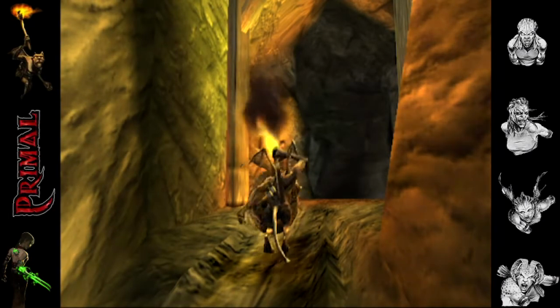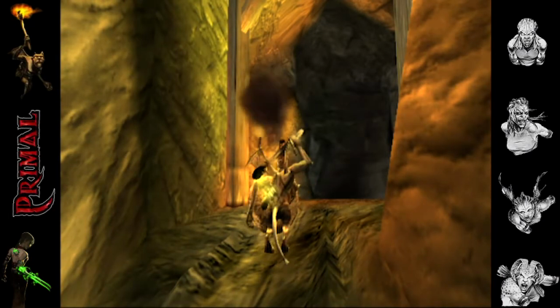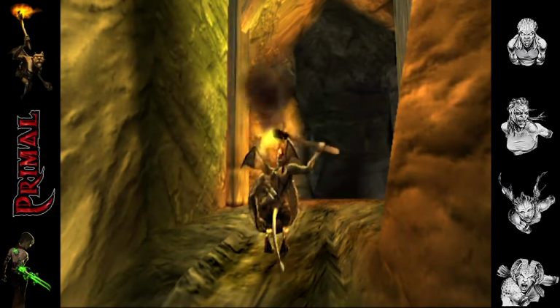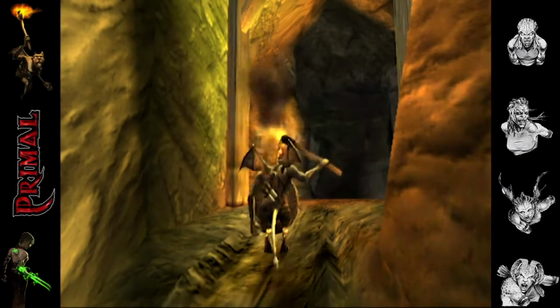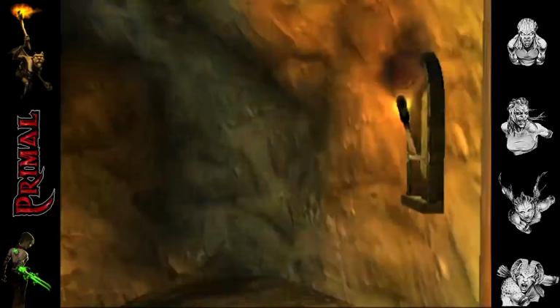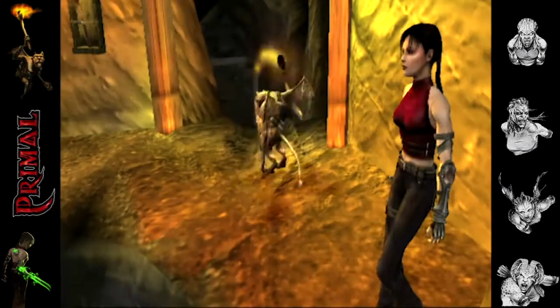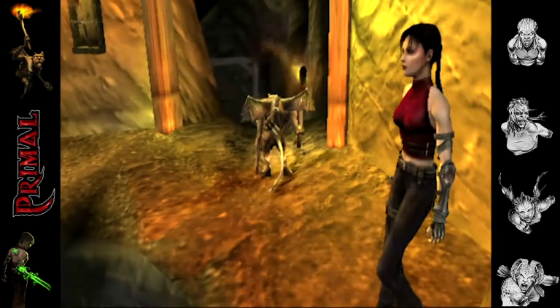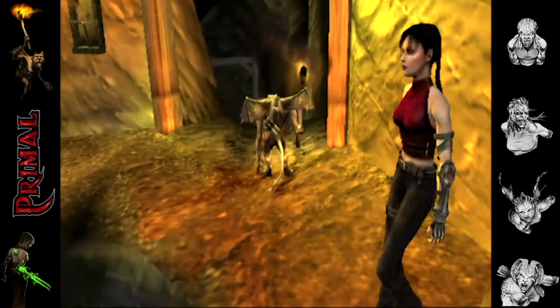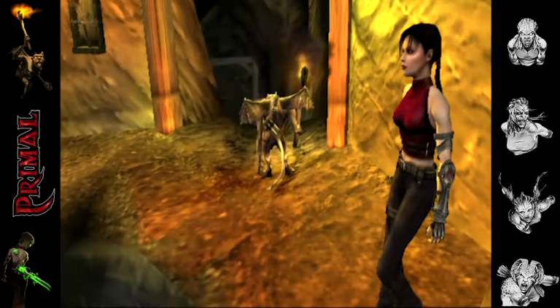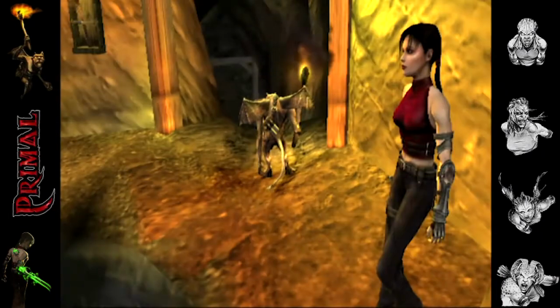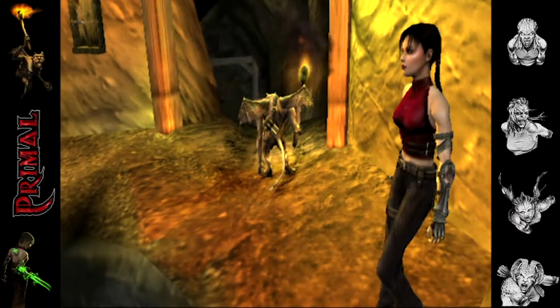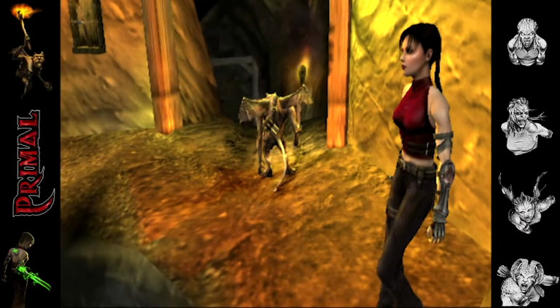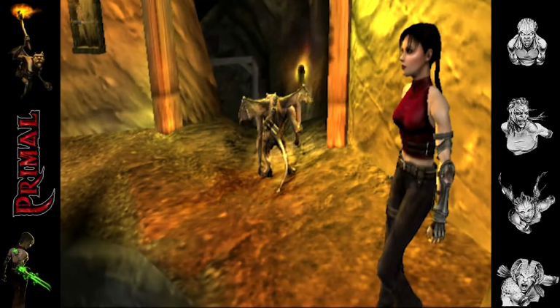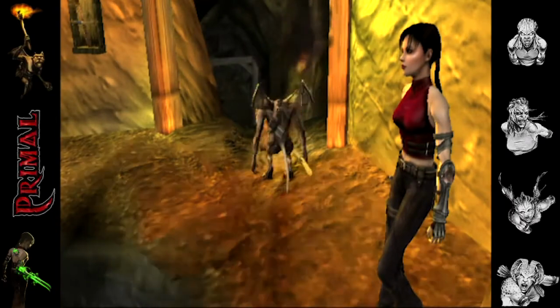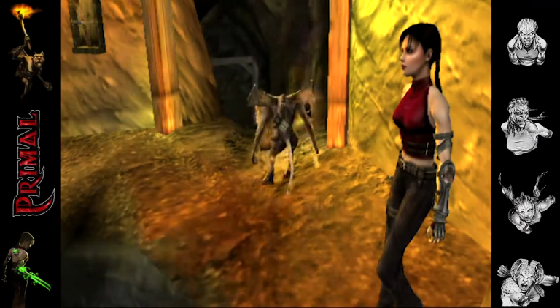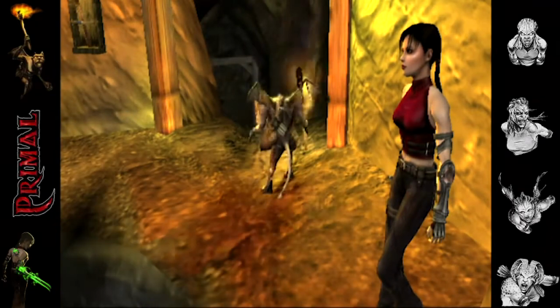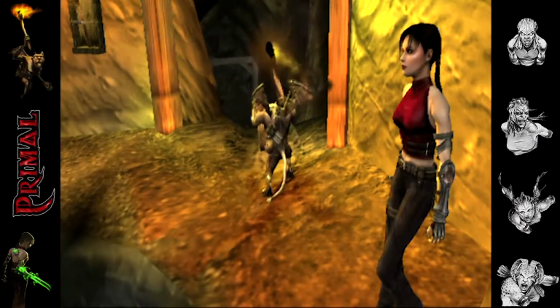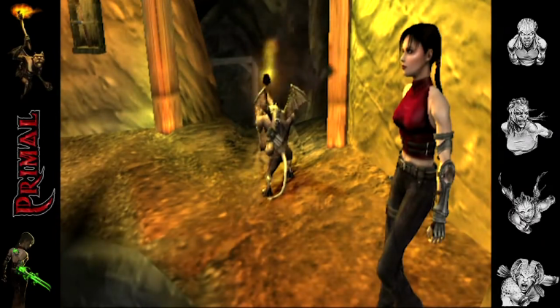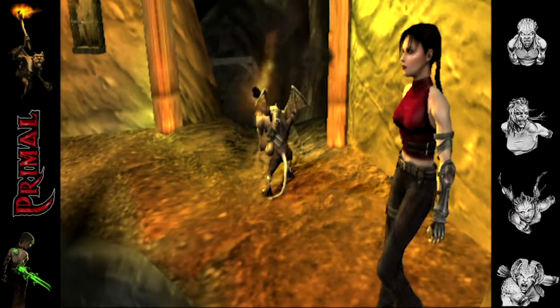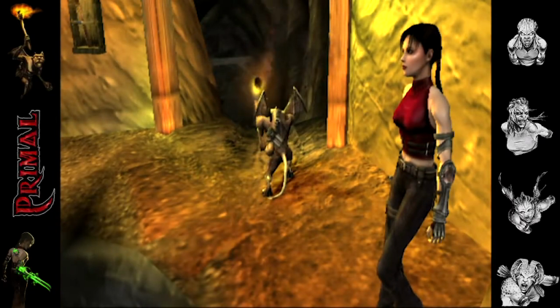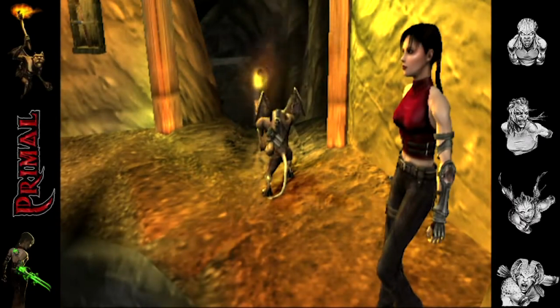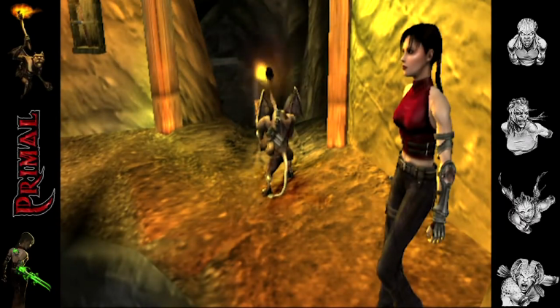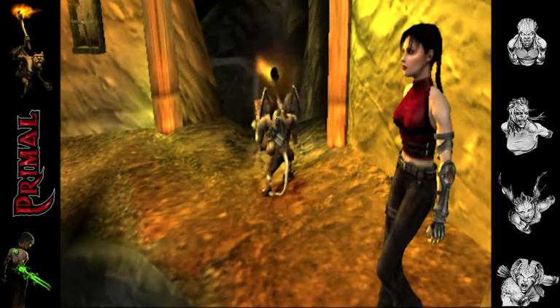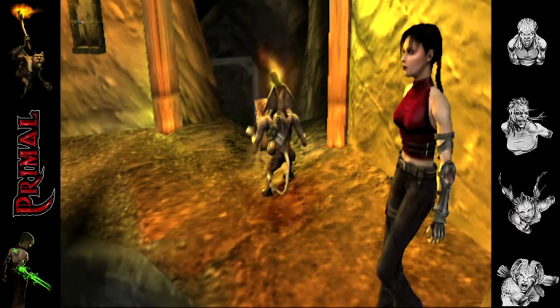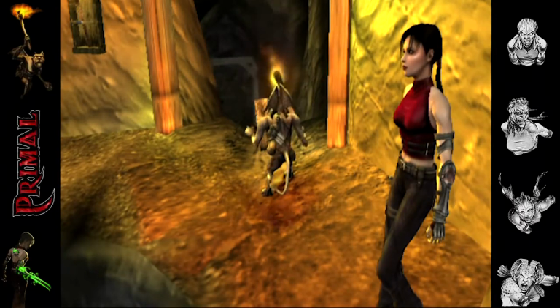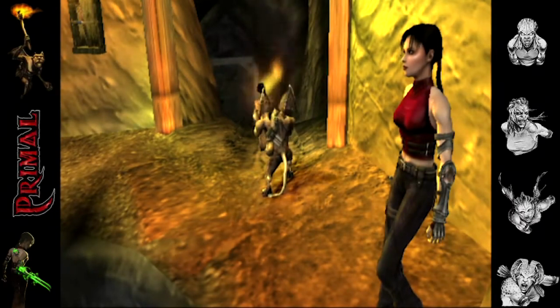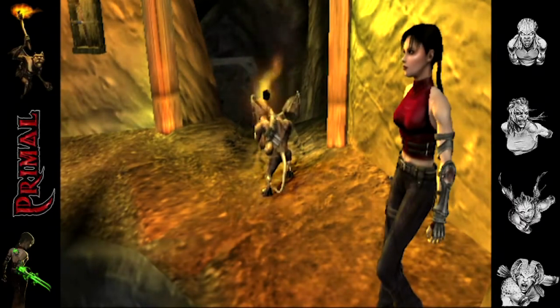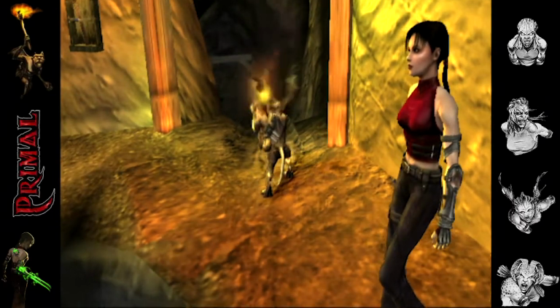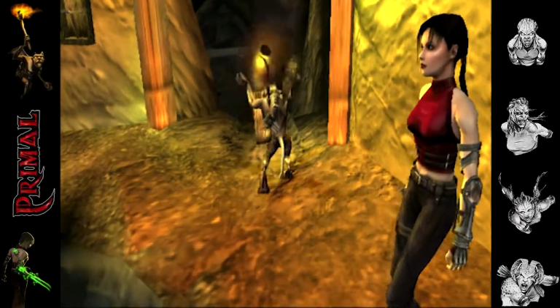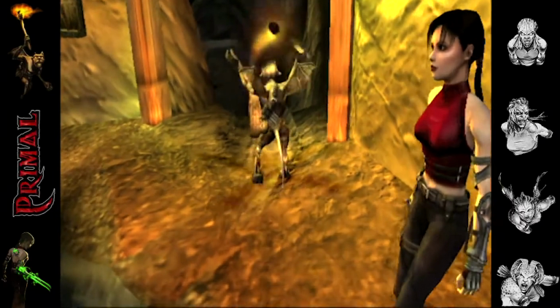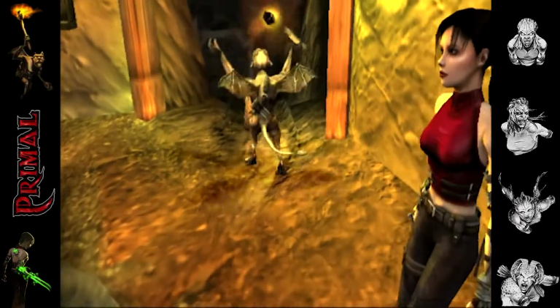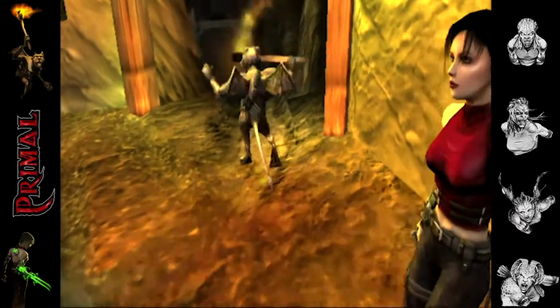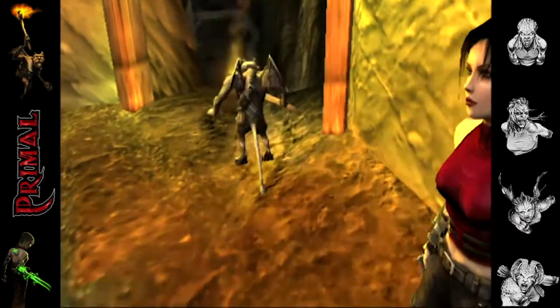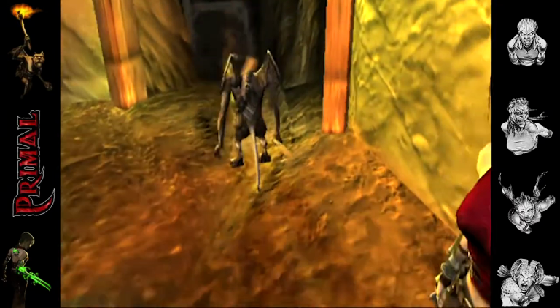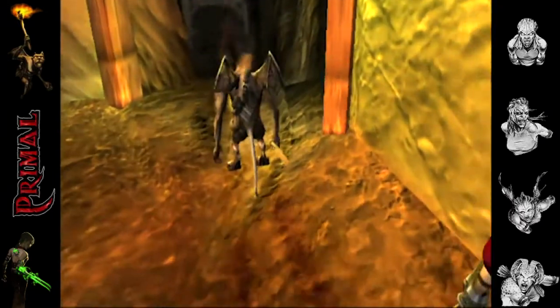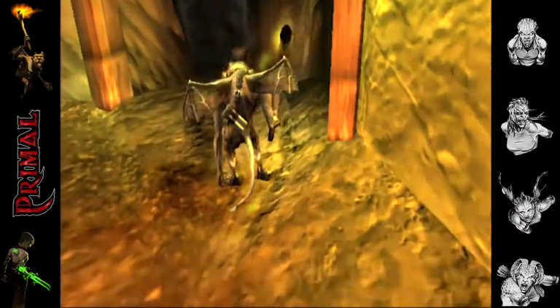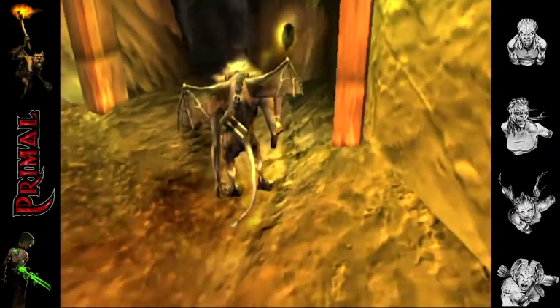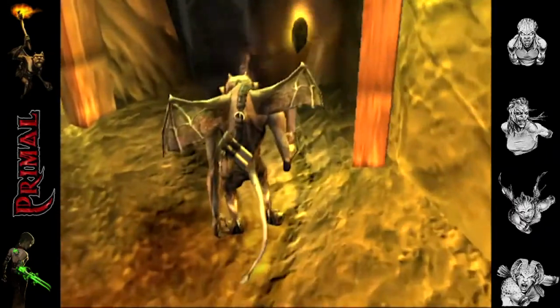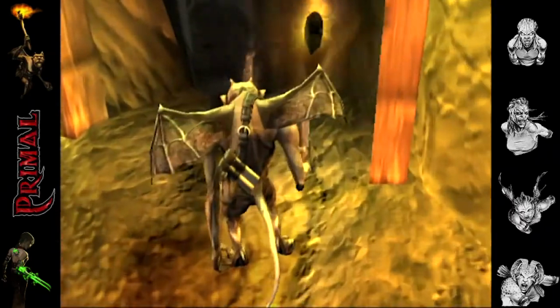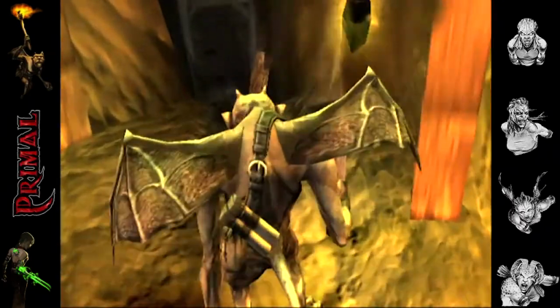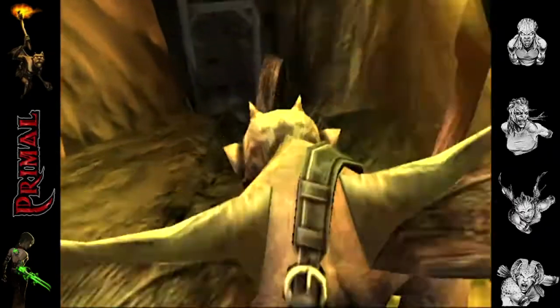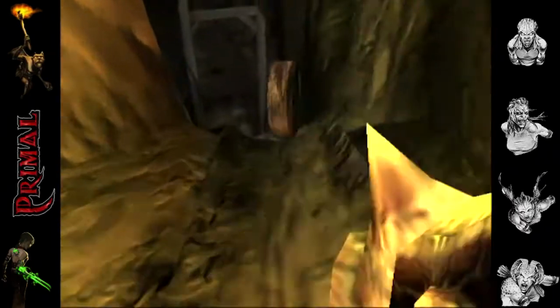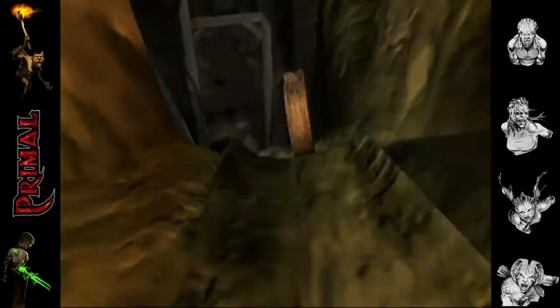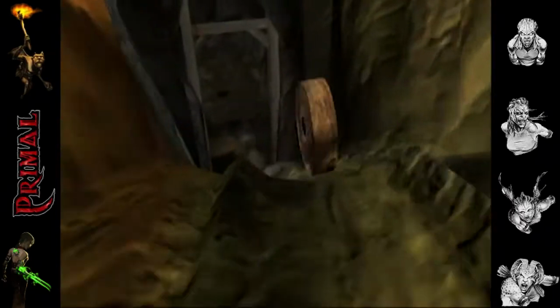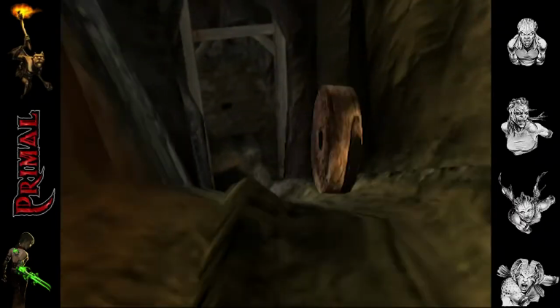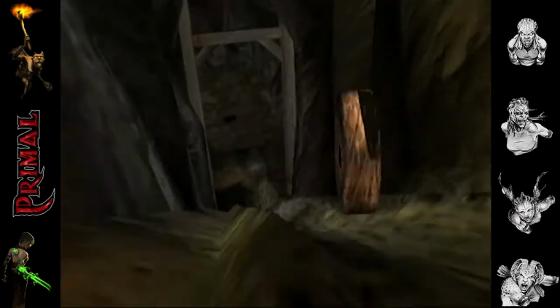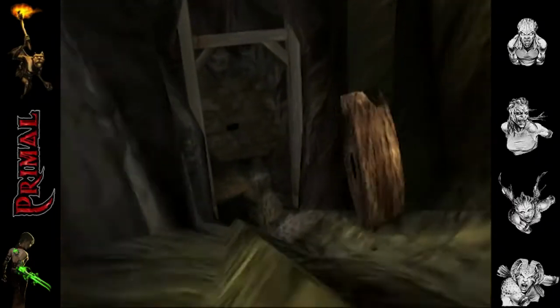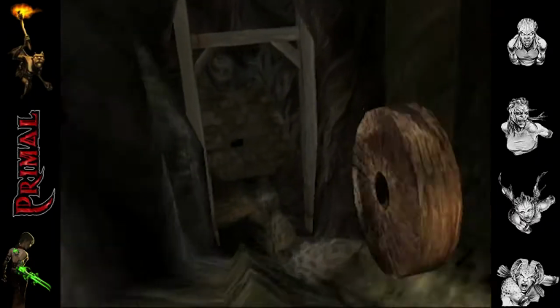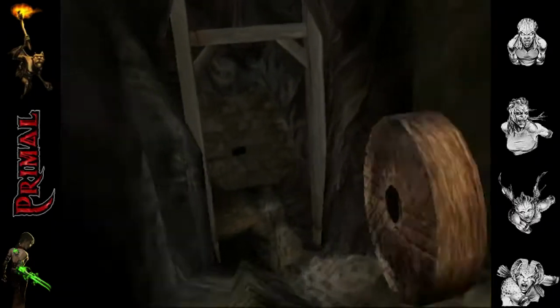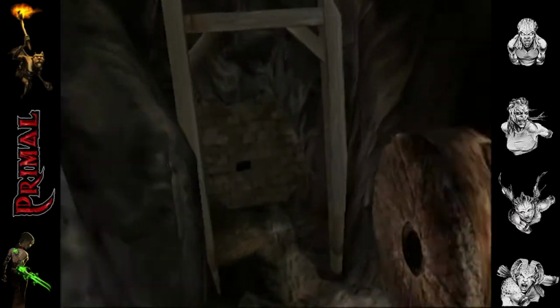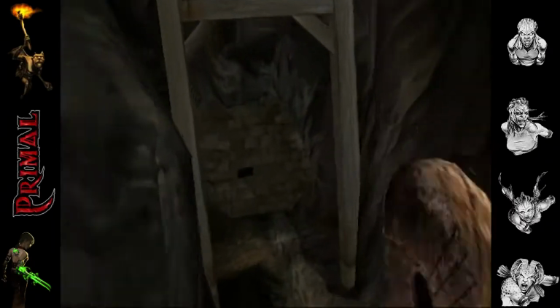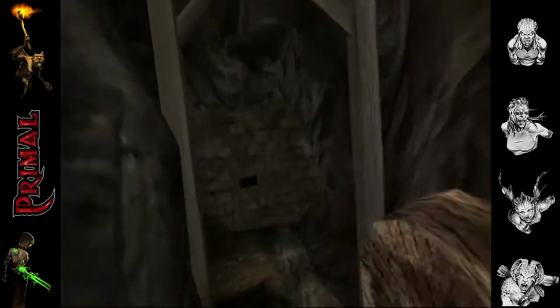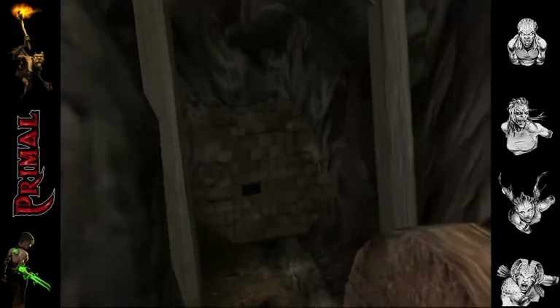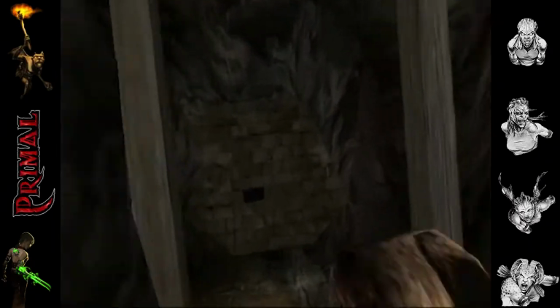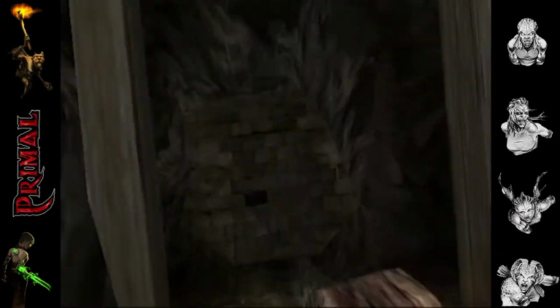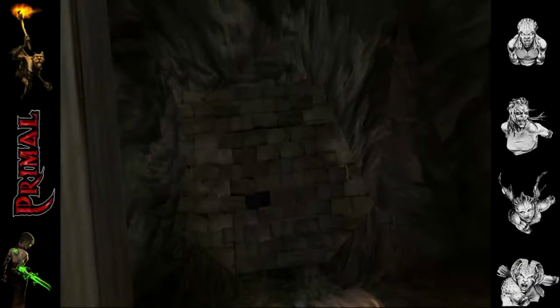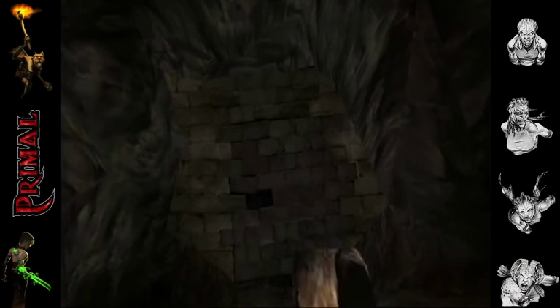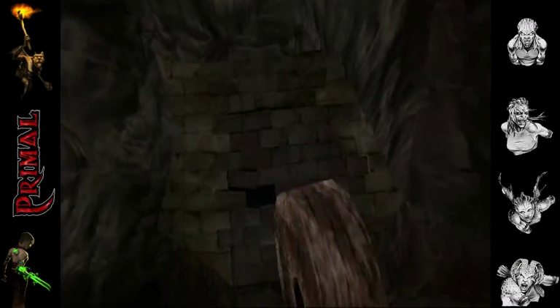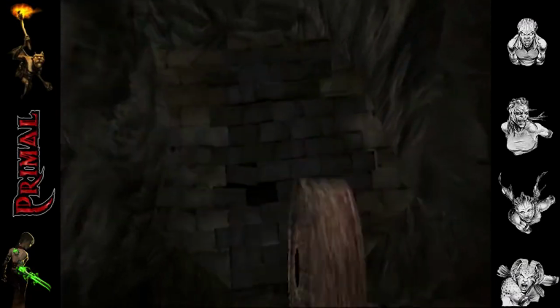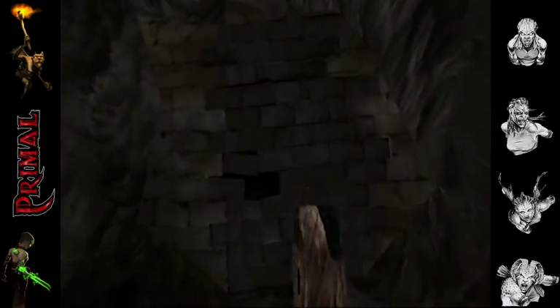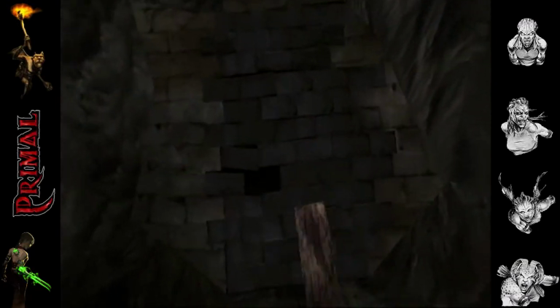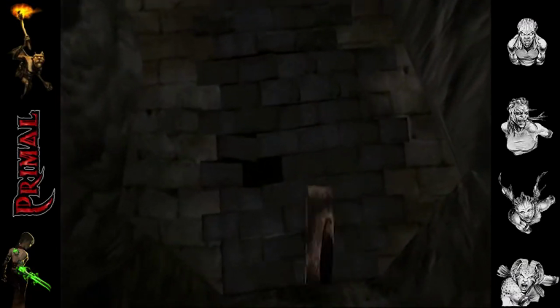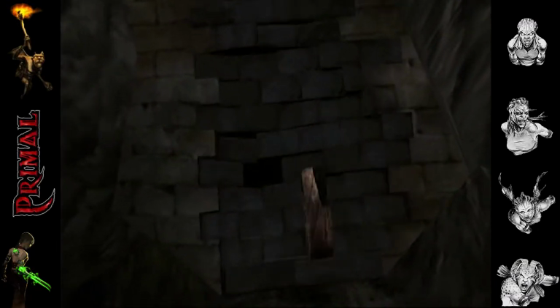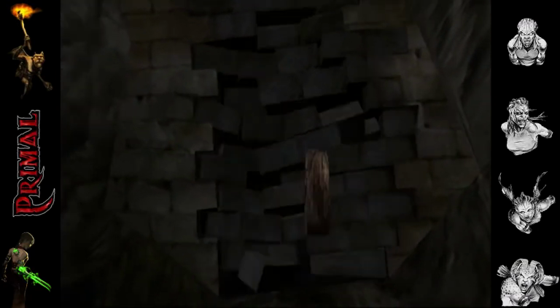Just bring a metal stone up to the top, roll it down and there you go. There's your entrance.